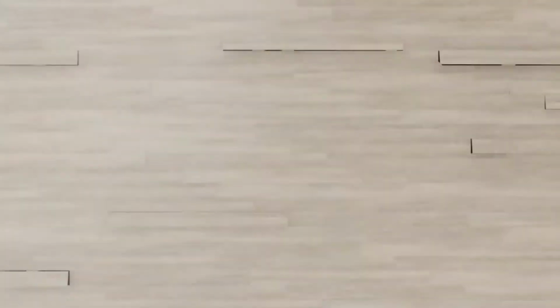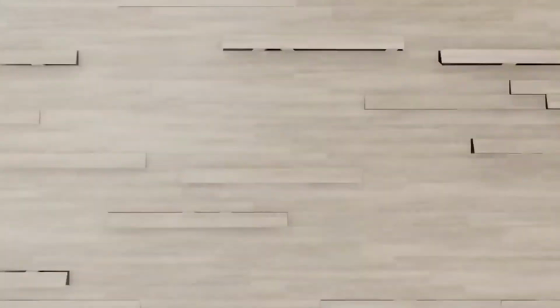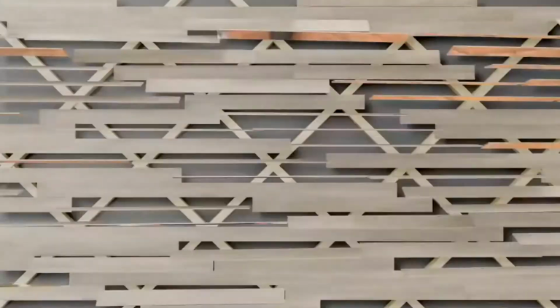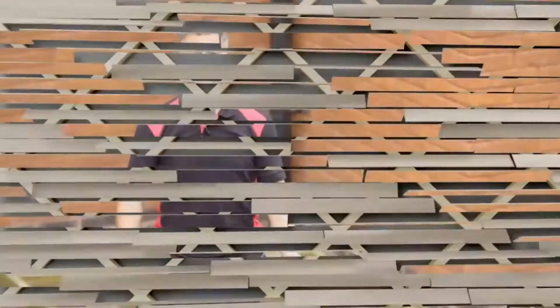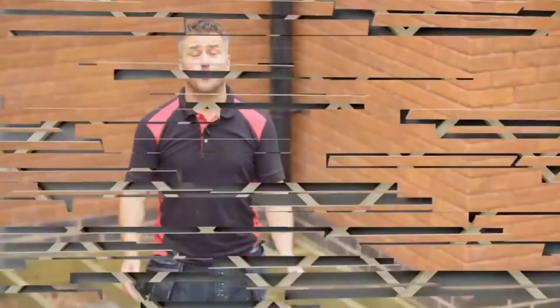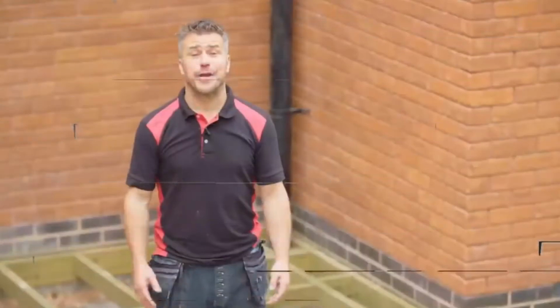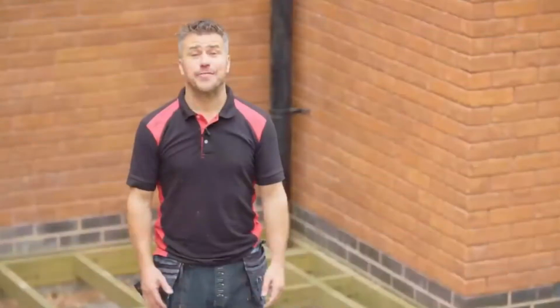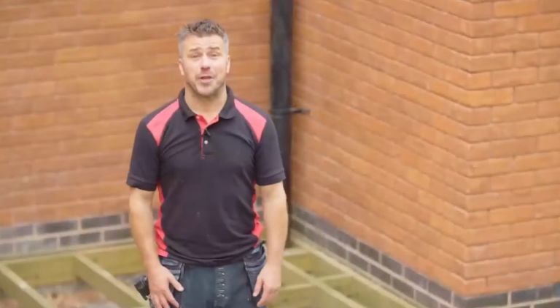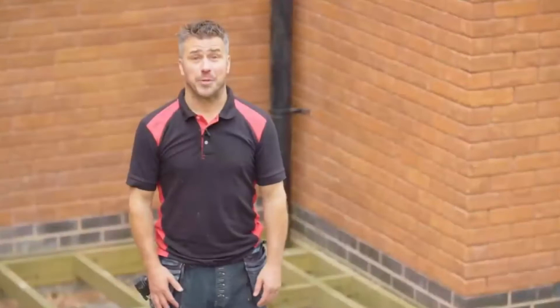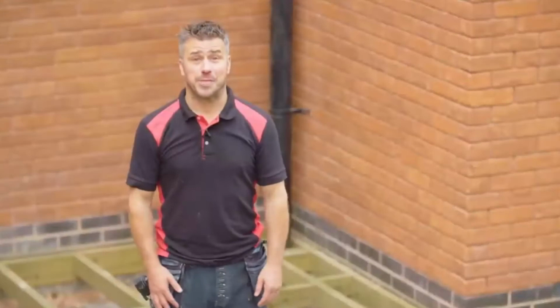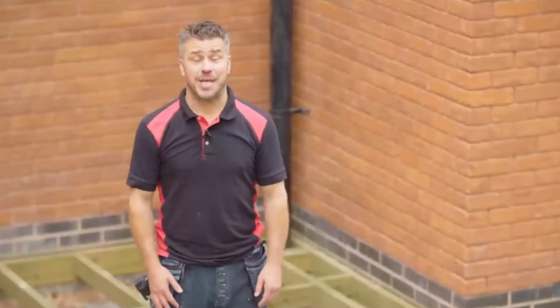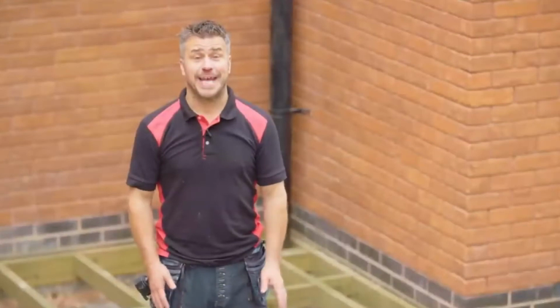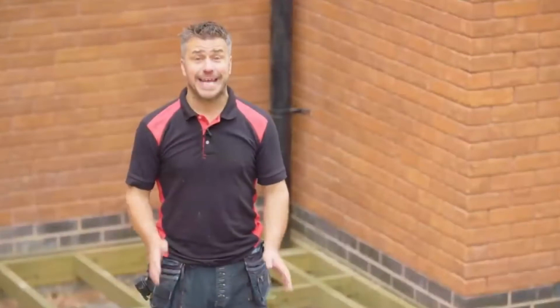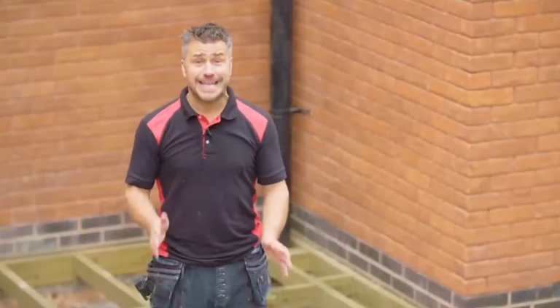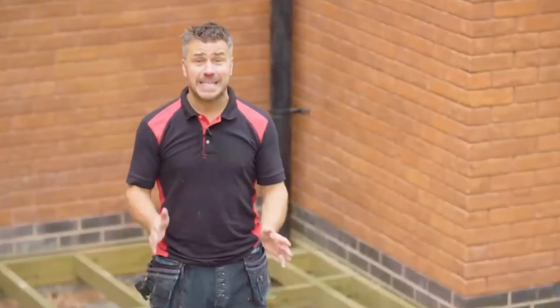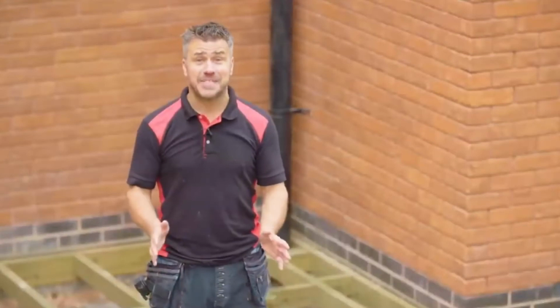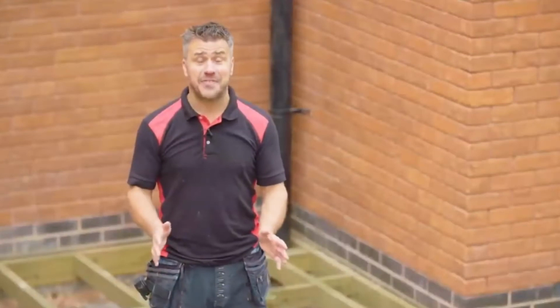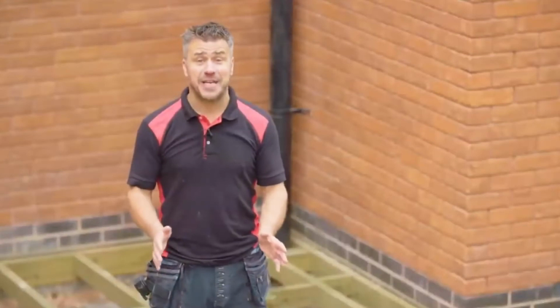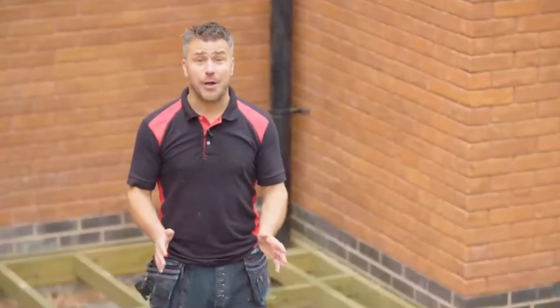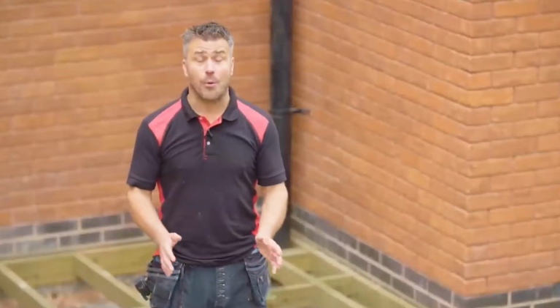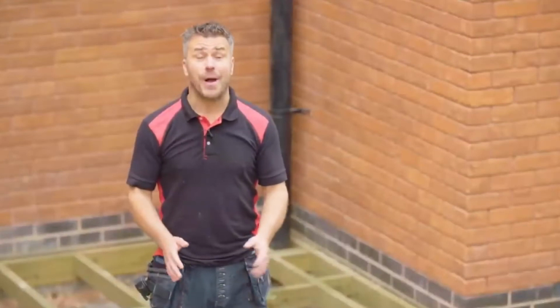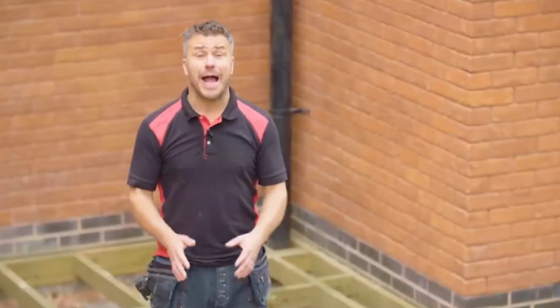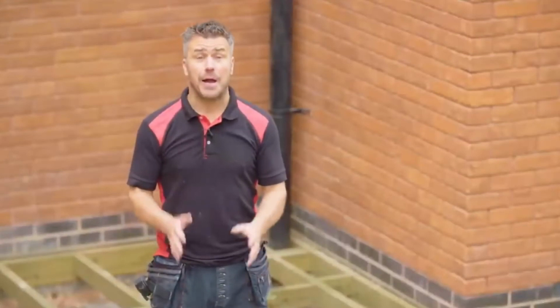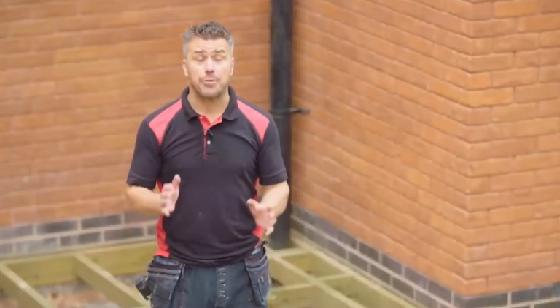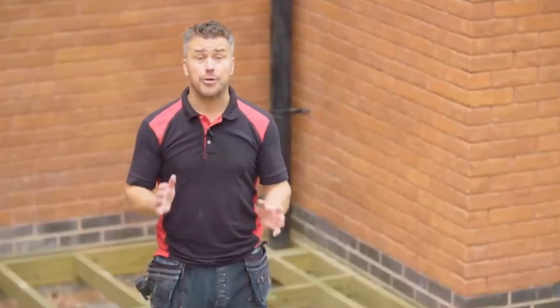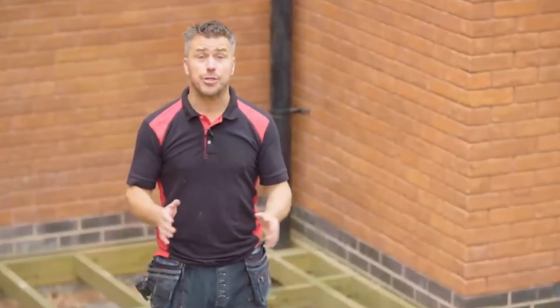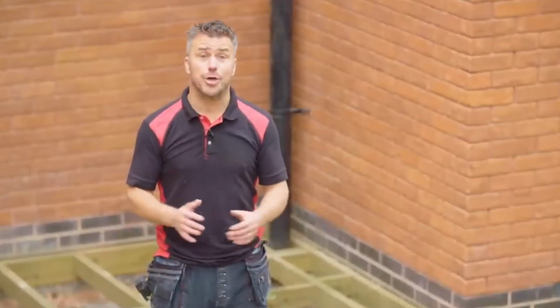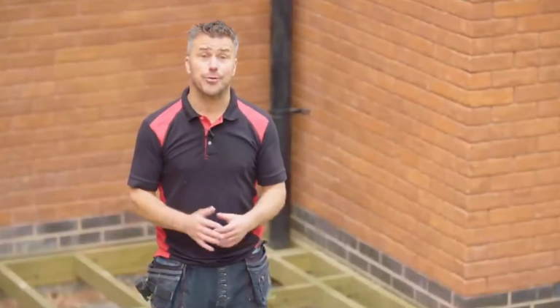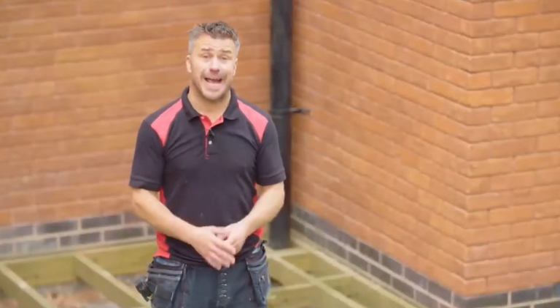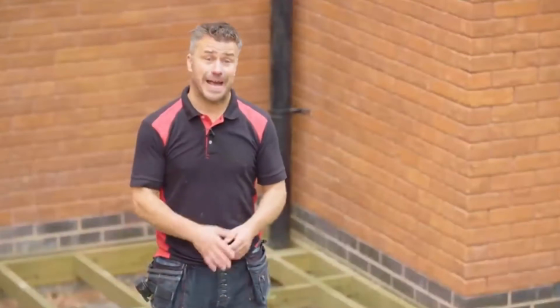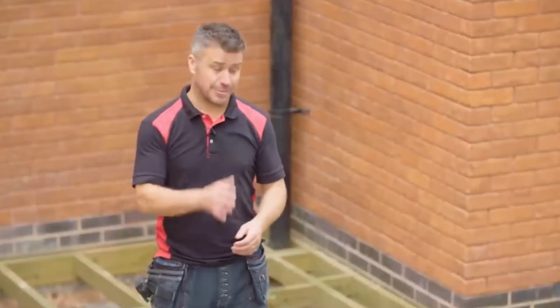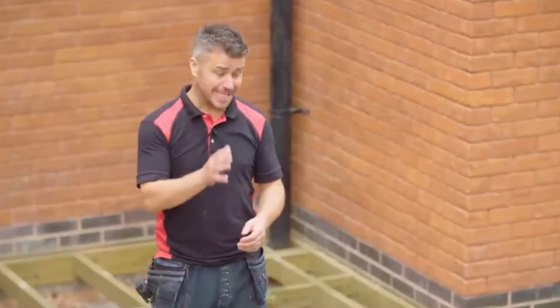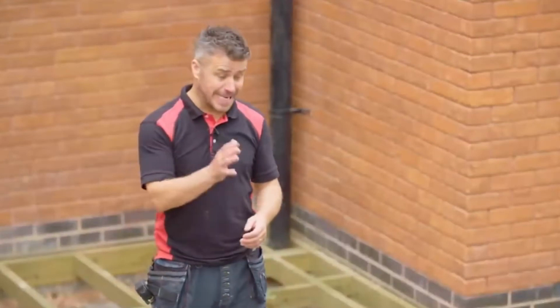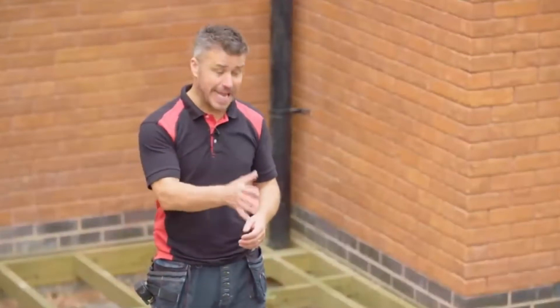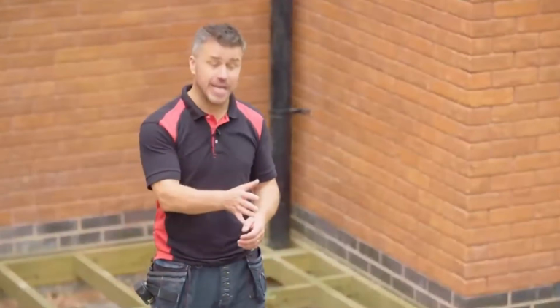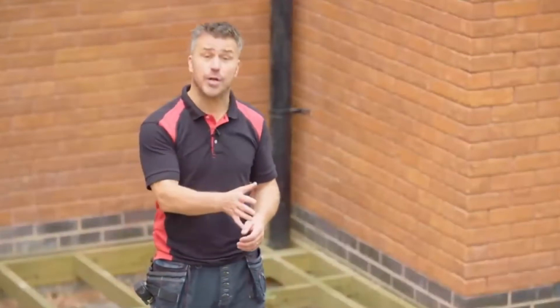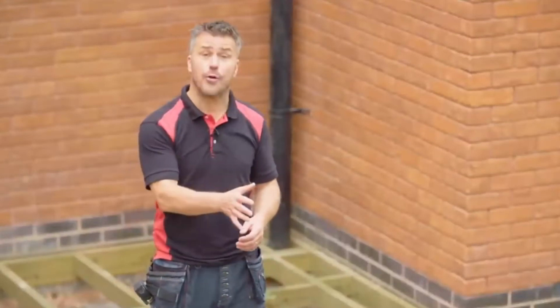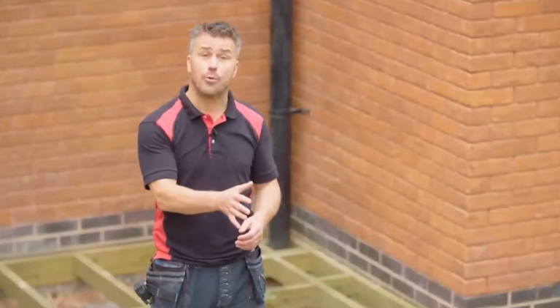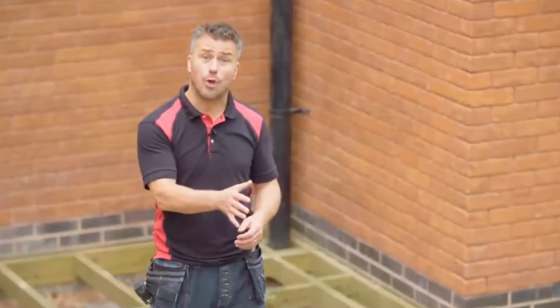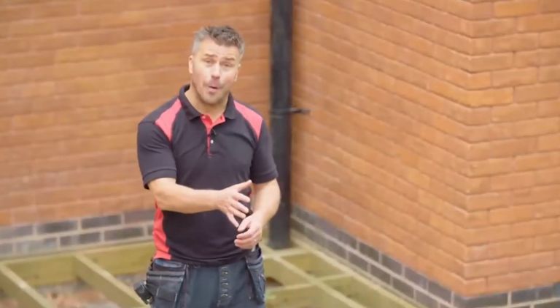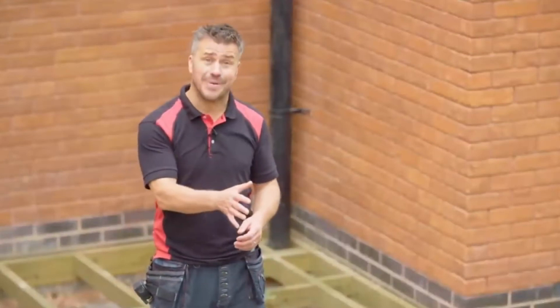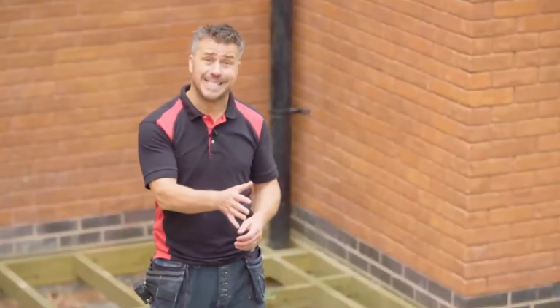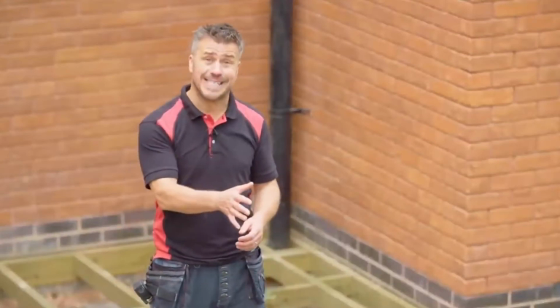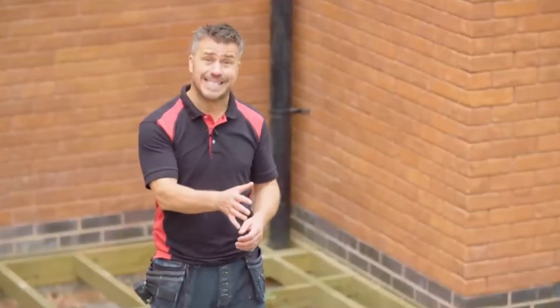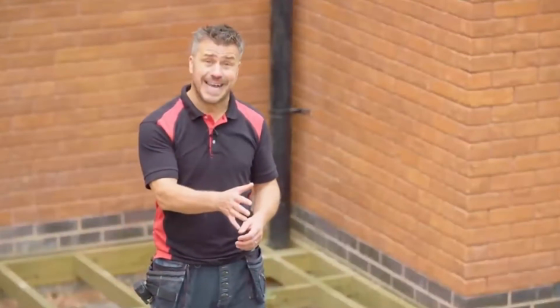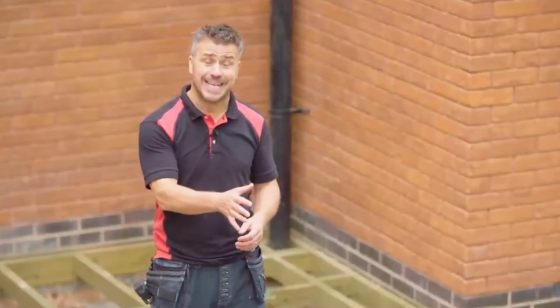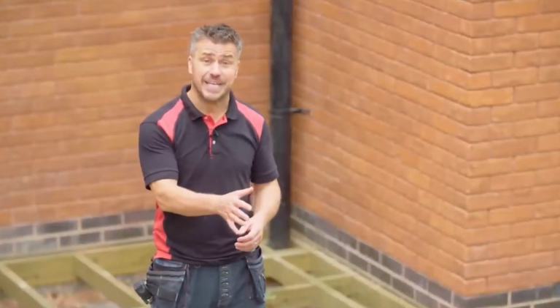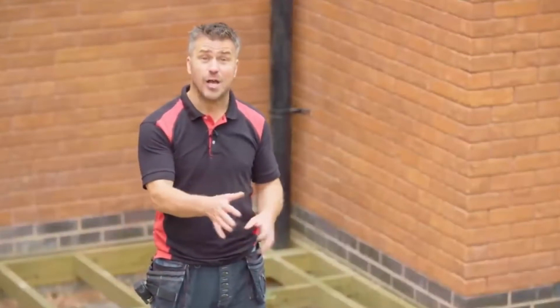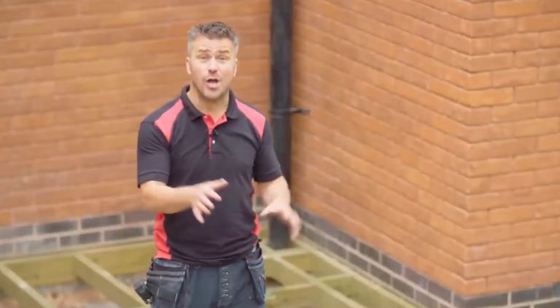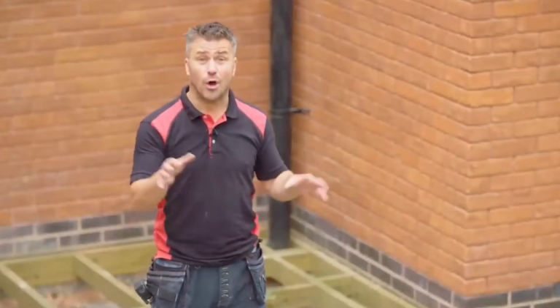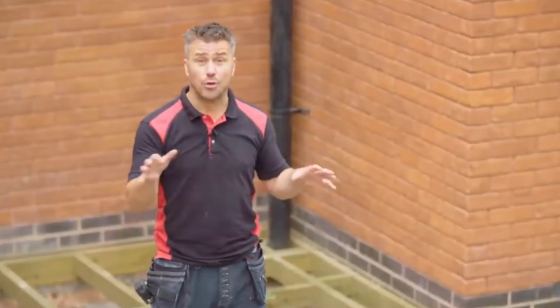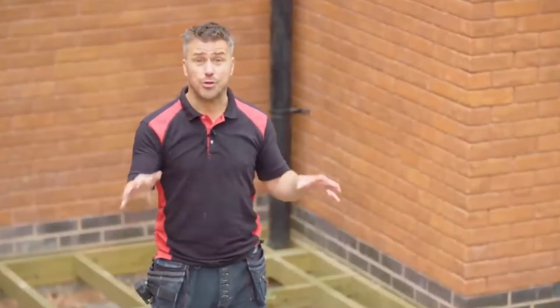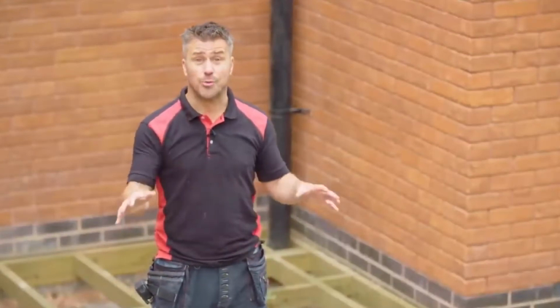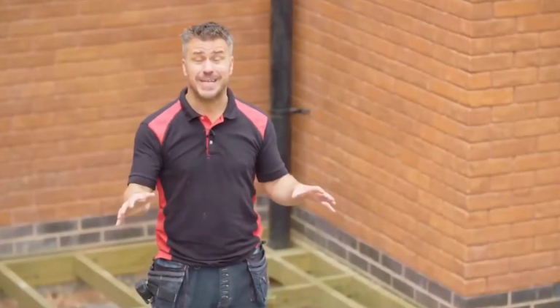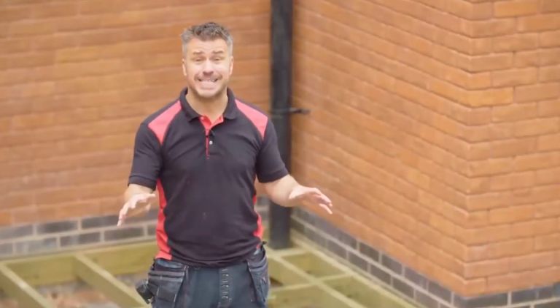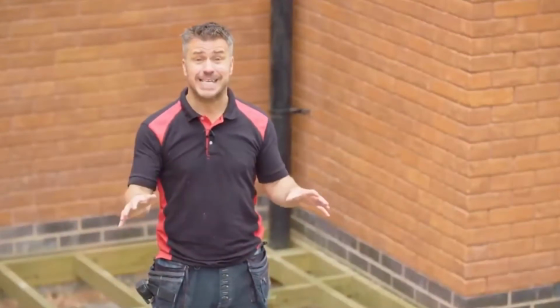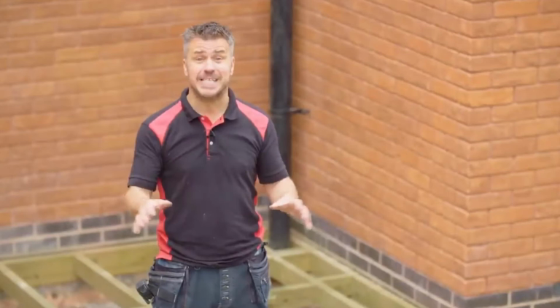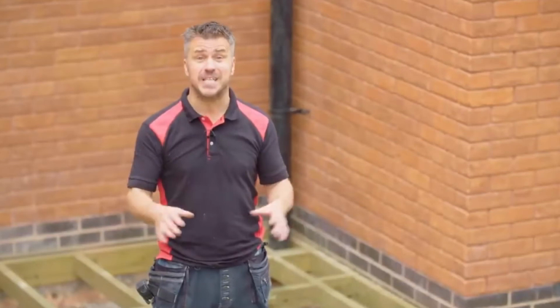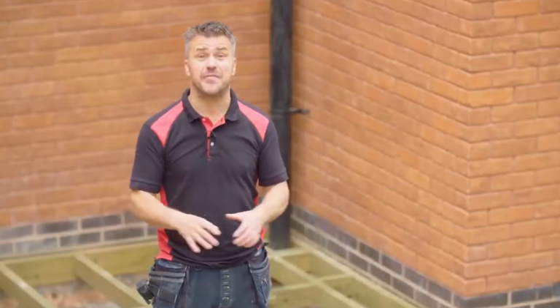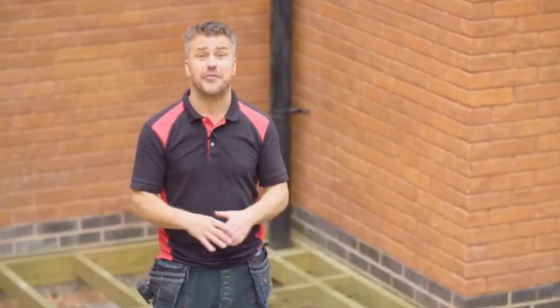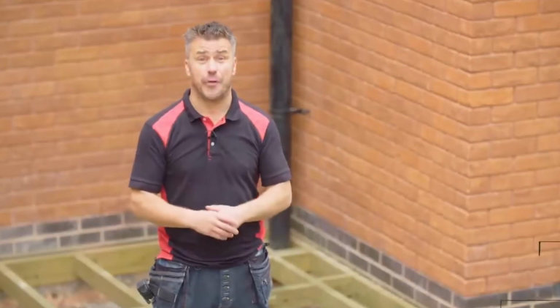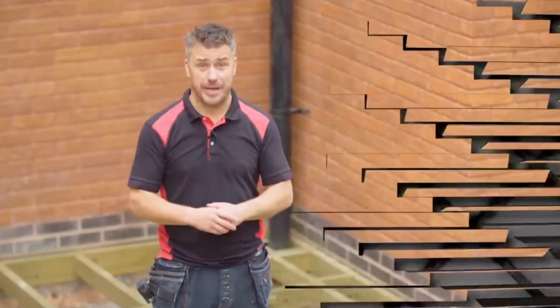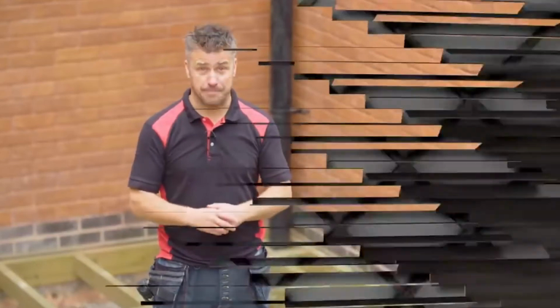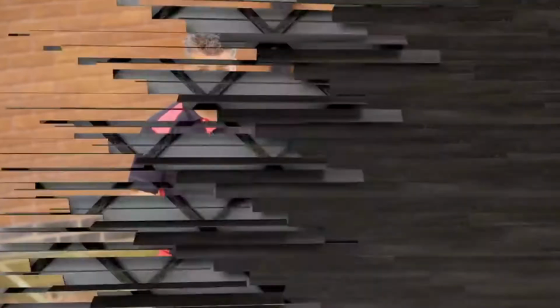Hi, I'm Craig Phillips. In this video, I'm going to show you how to lay your own composite decking onto an existing frame.